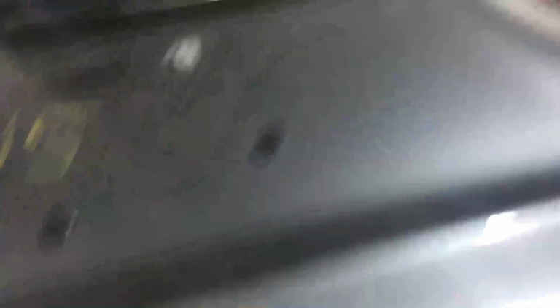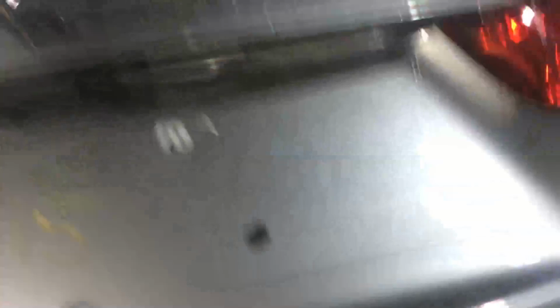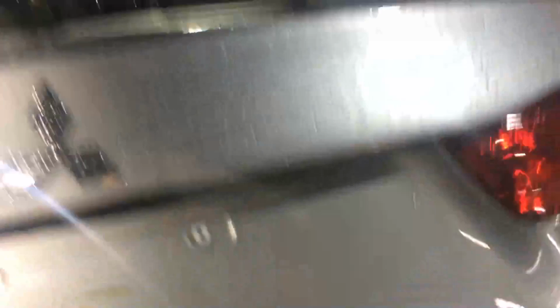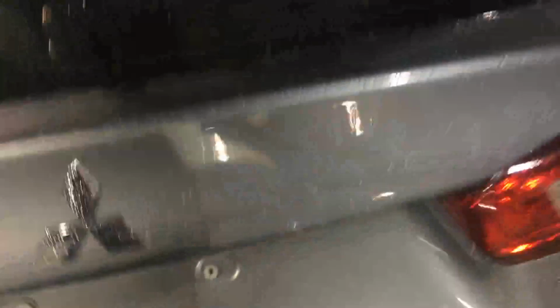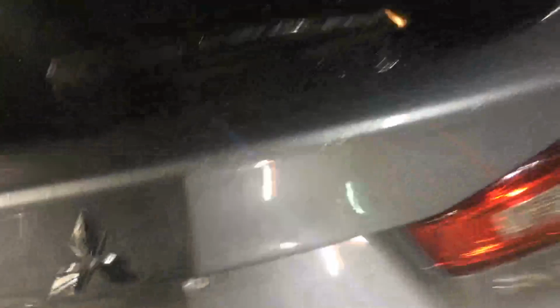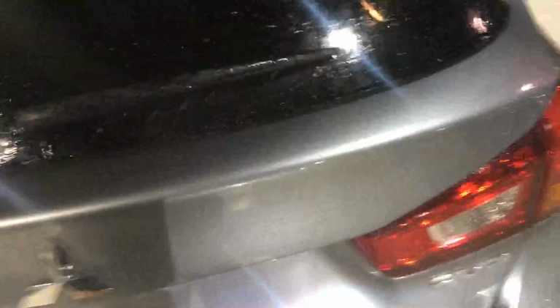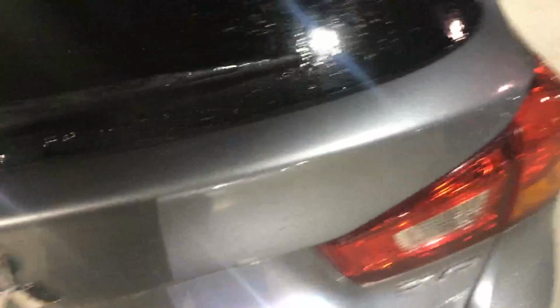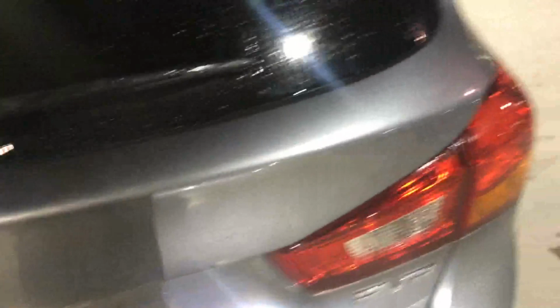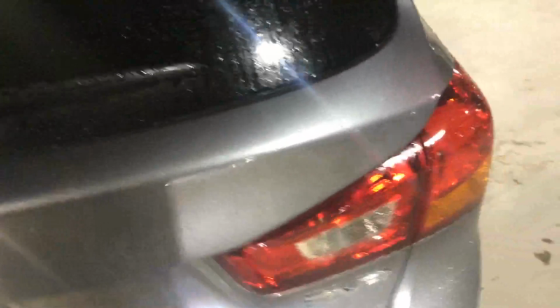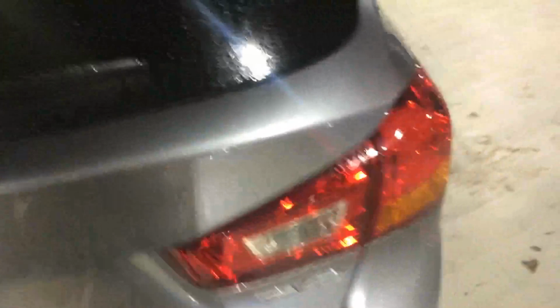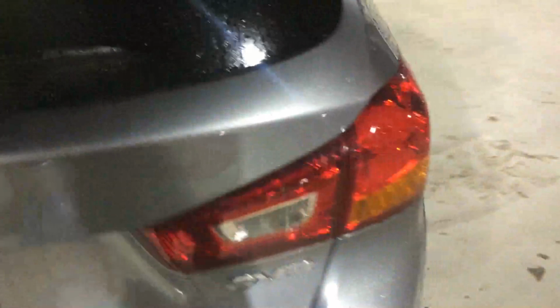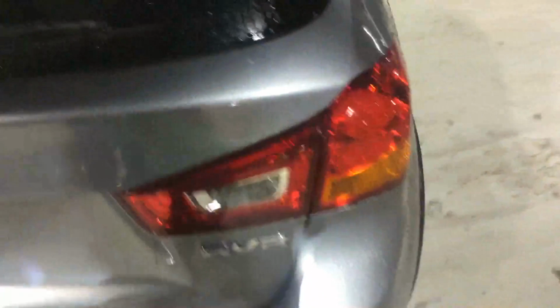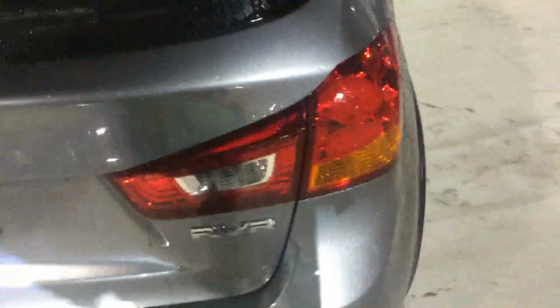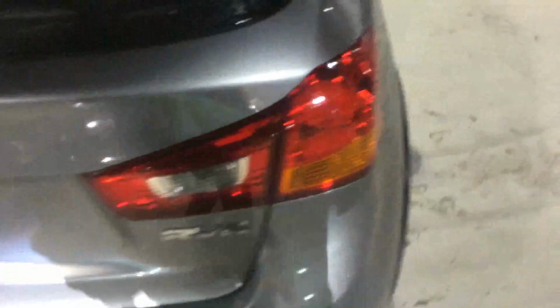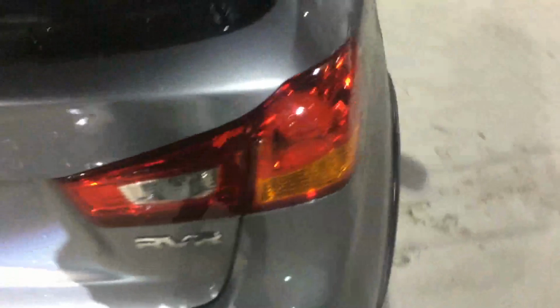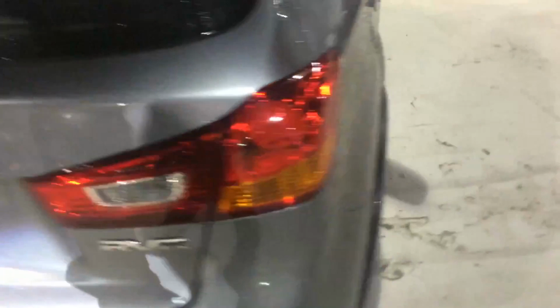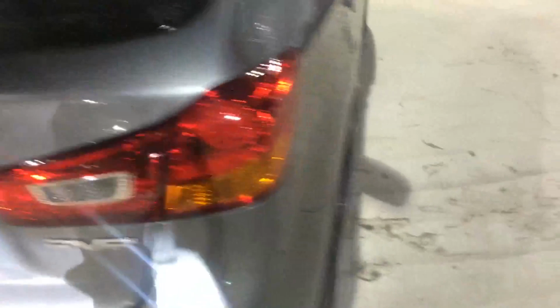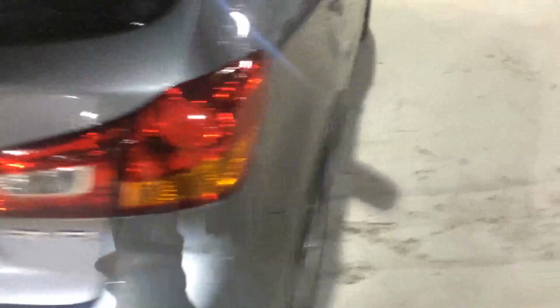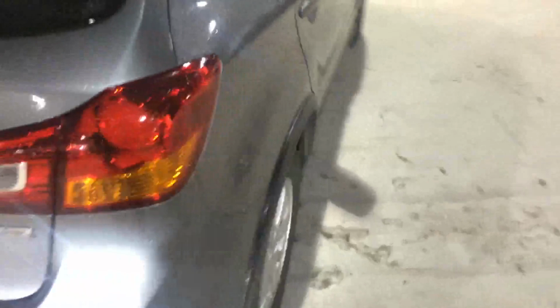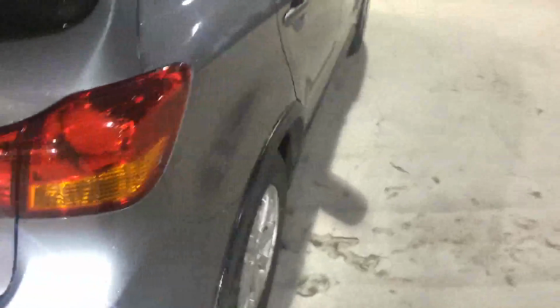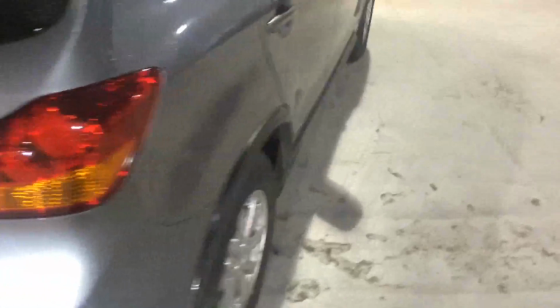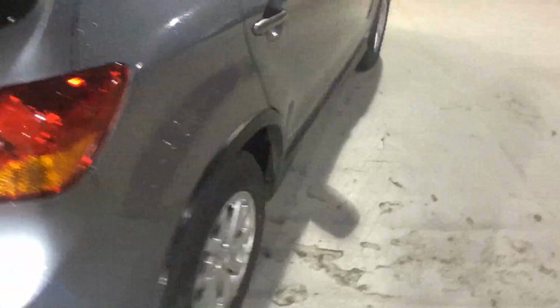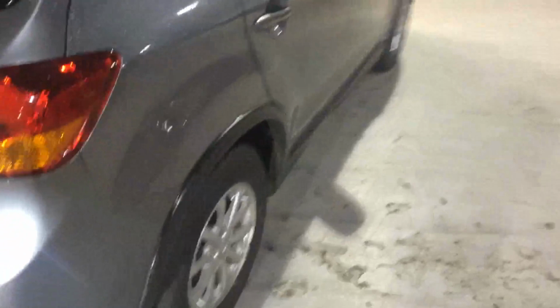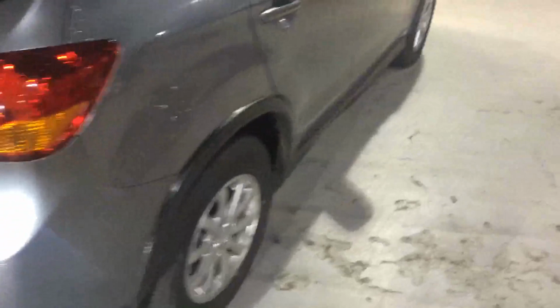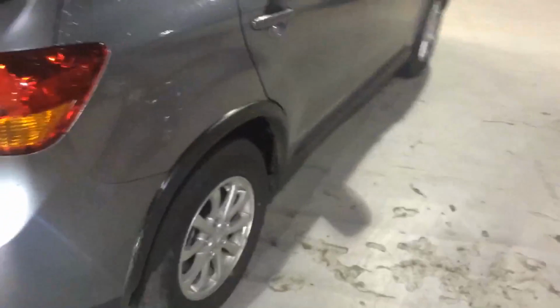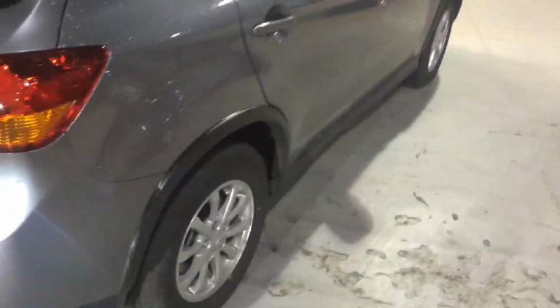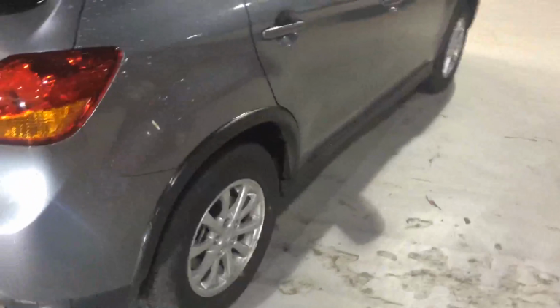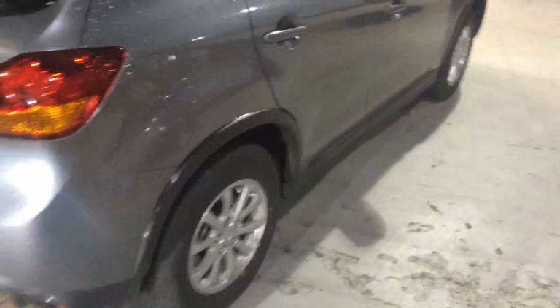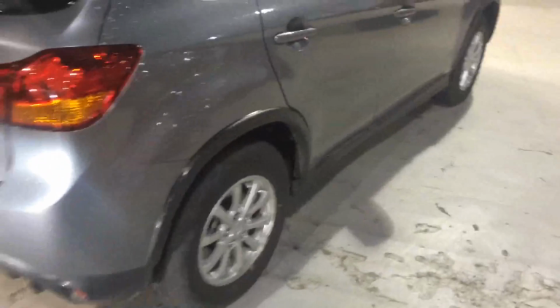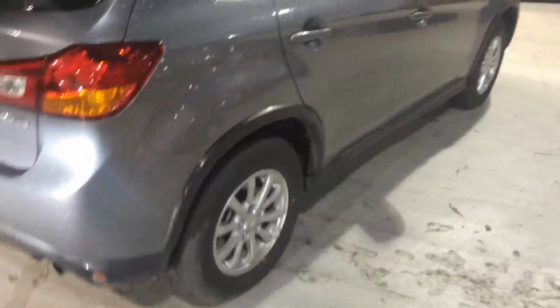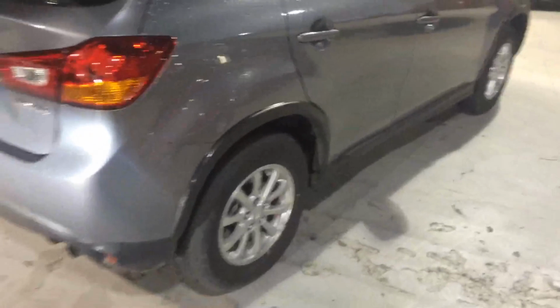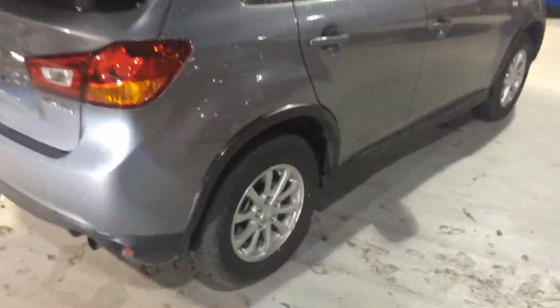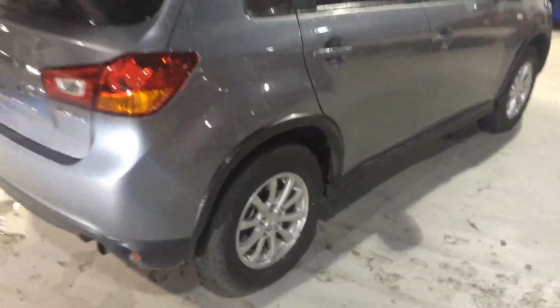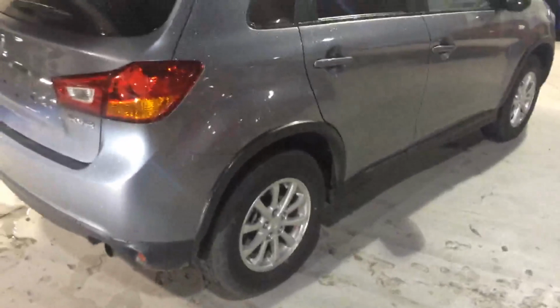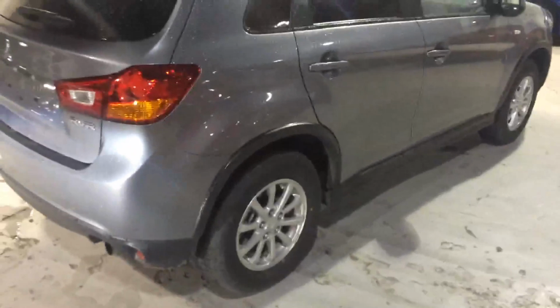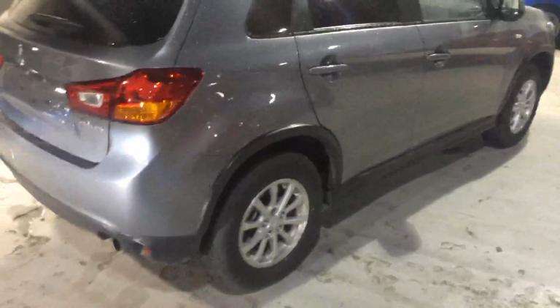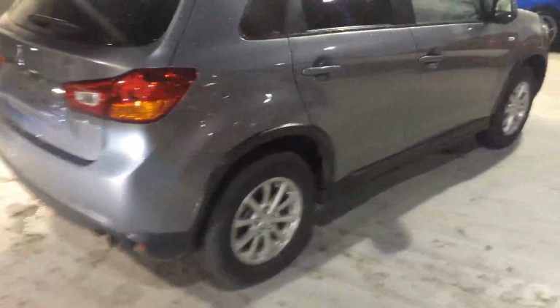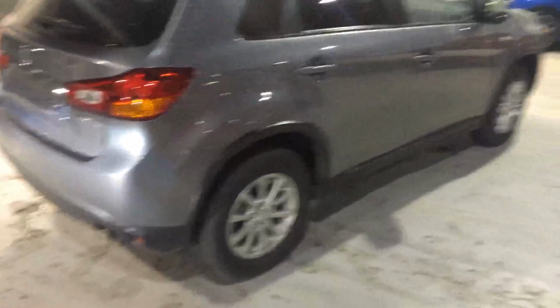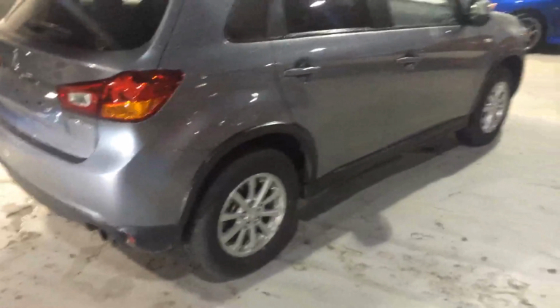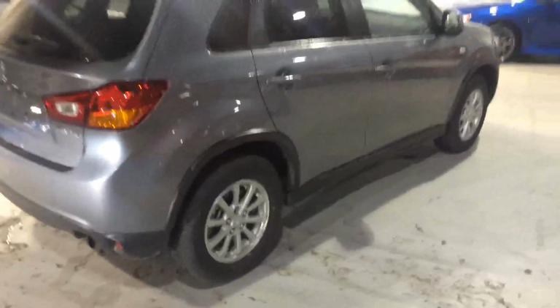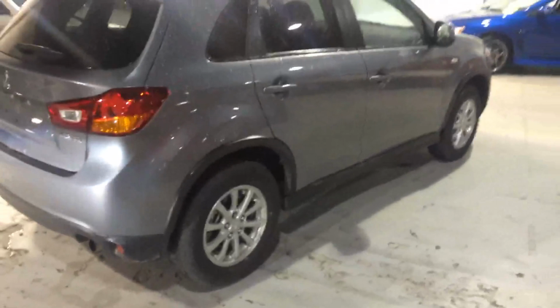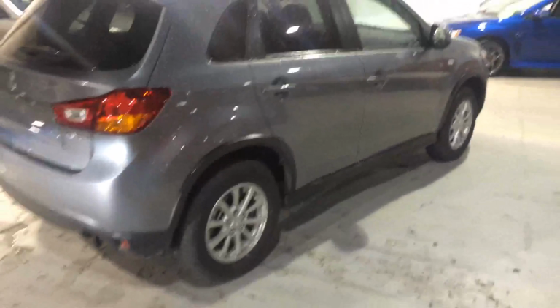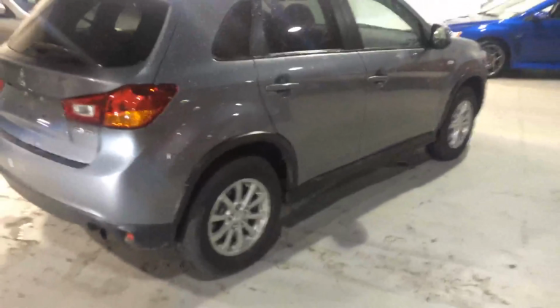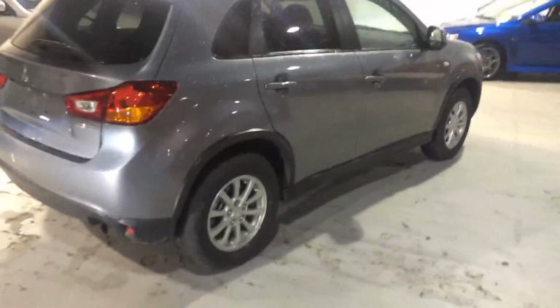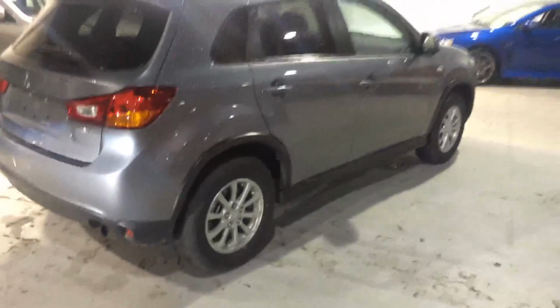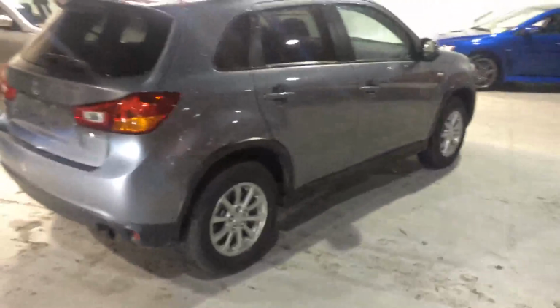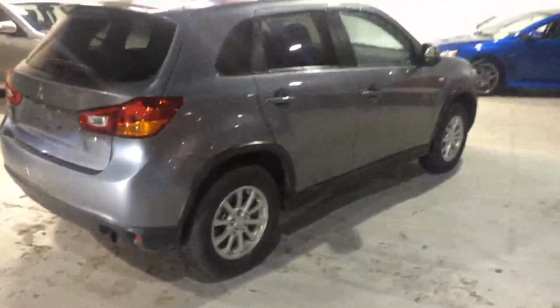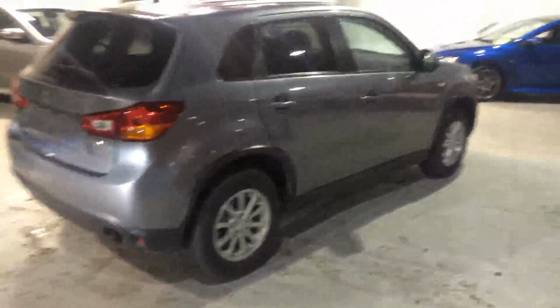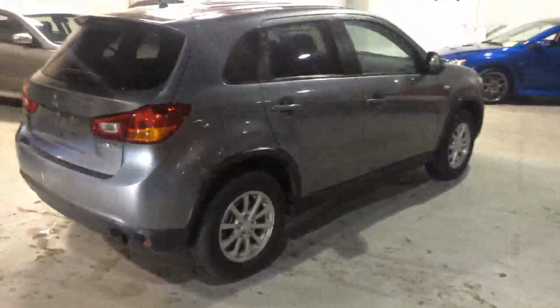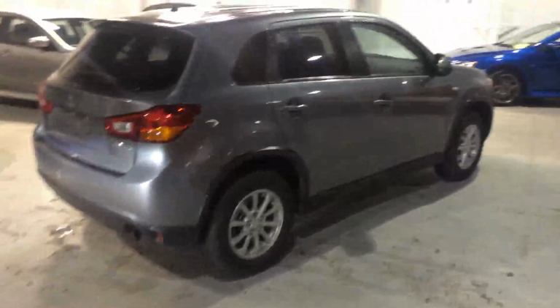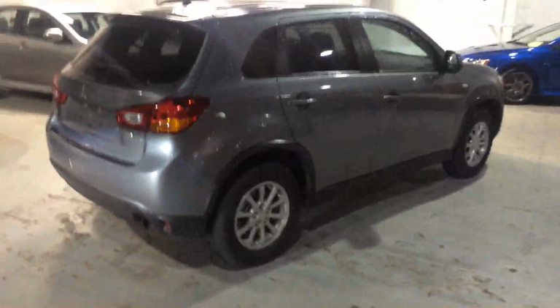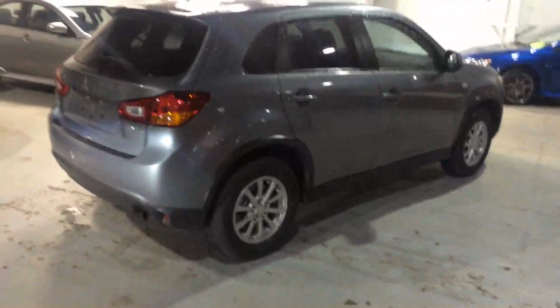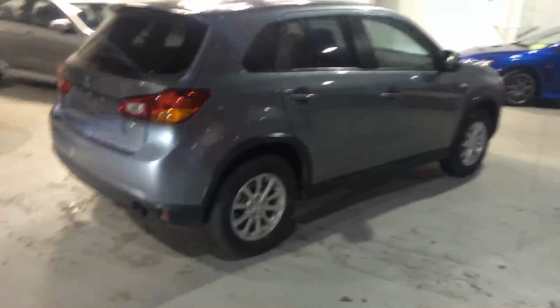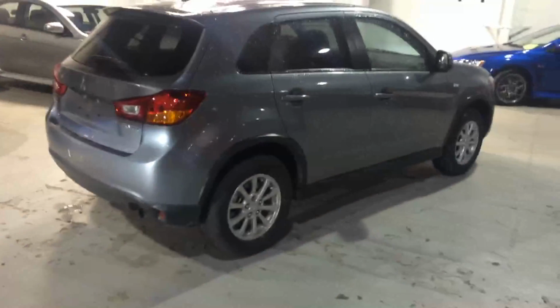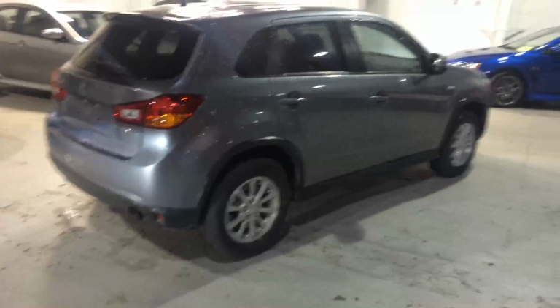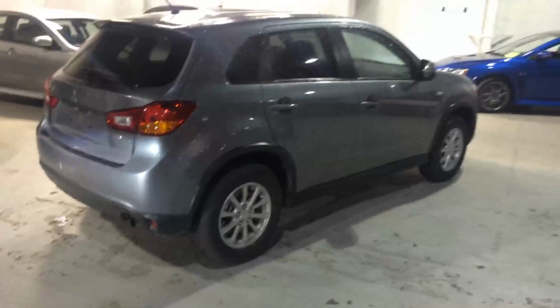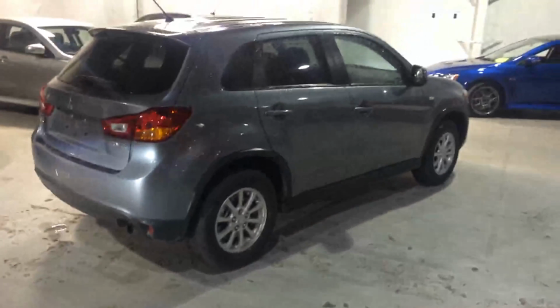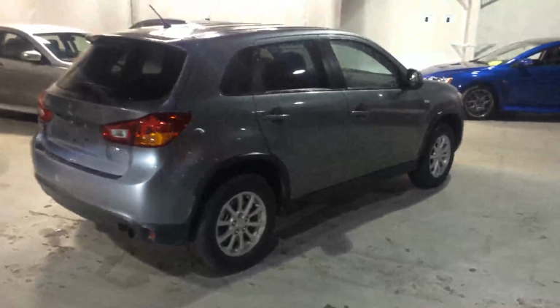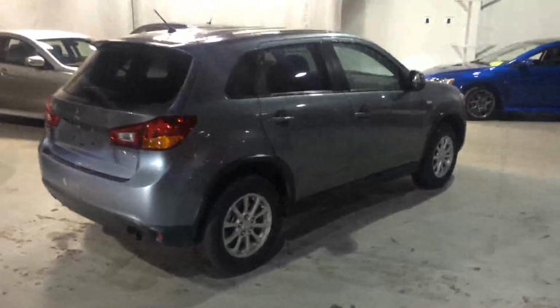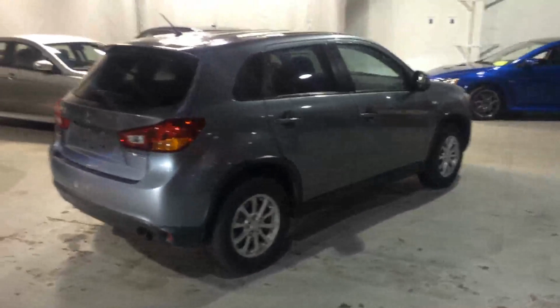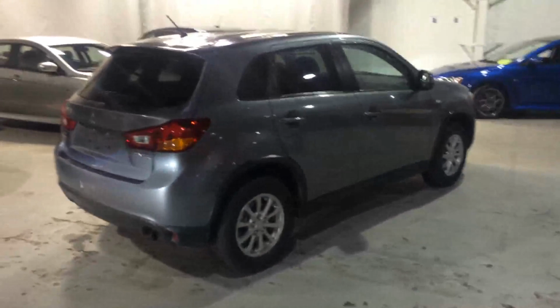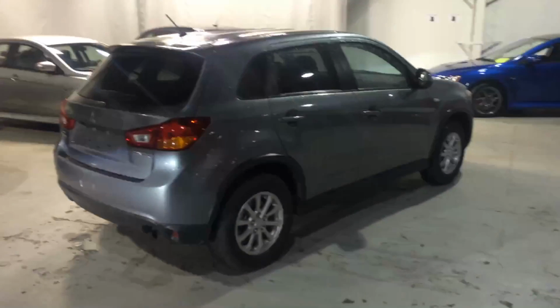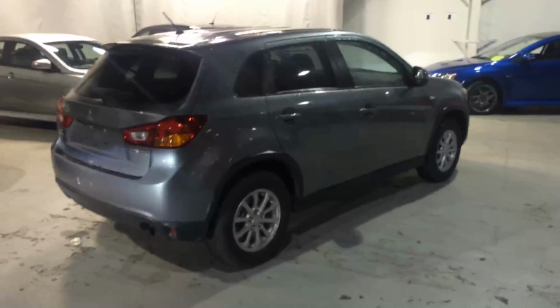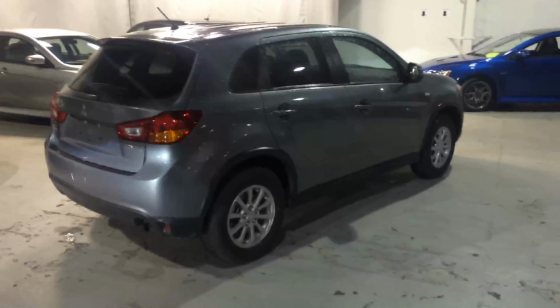Once again, my name is Jazz Litter at Northside Mitsubishi. Thanks for your inquiry on this vehicle and I hope to see you soon.